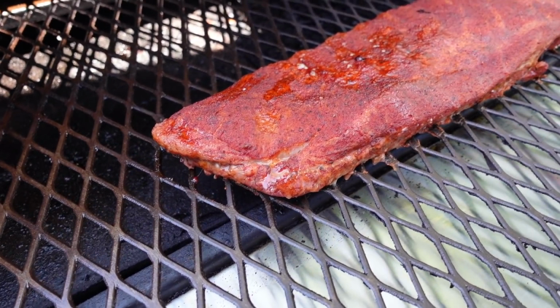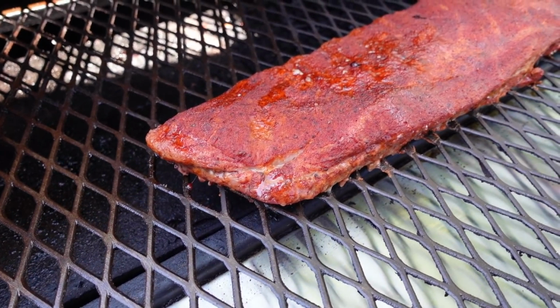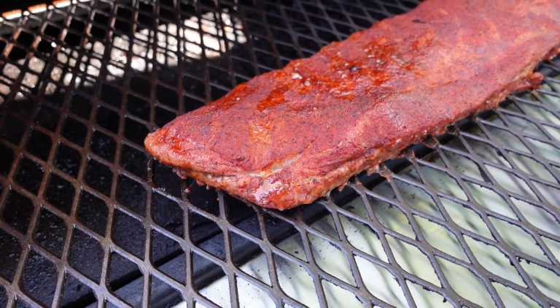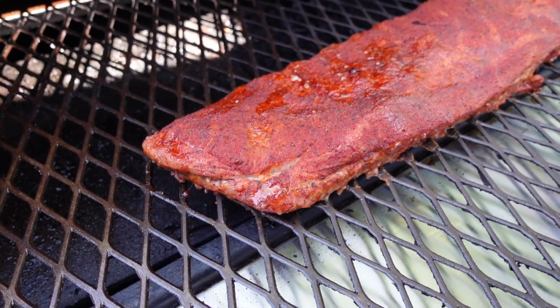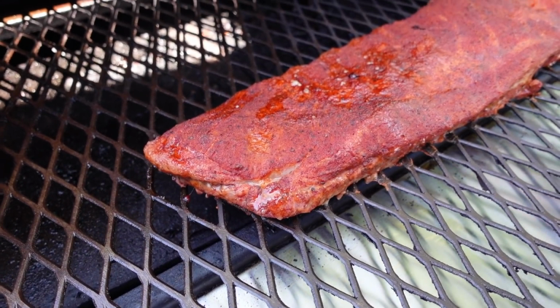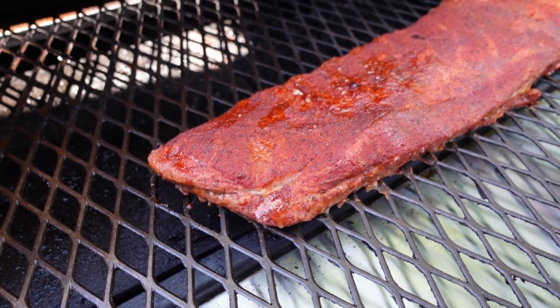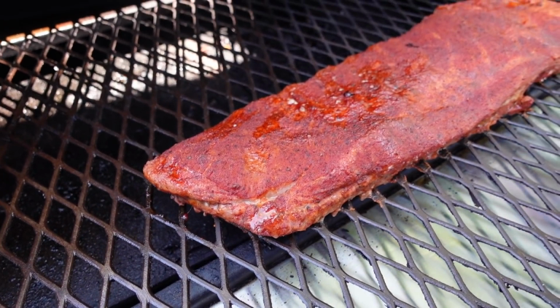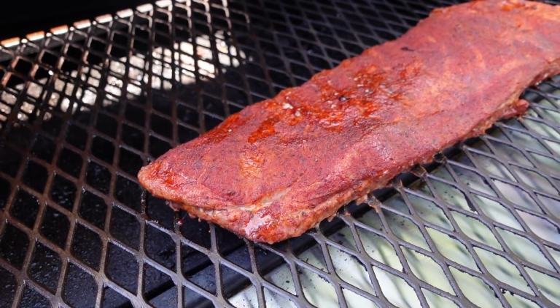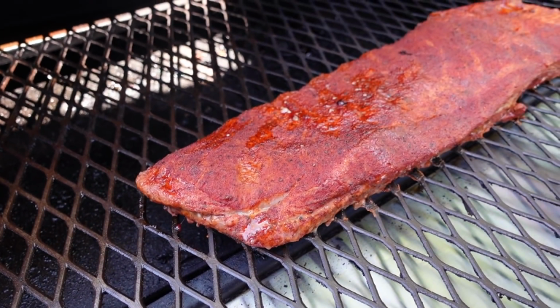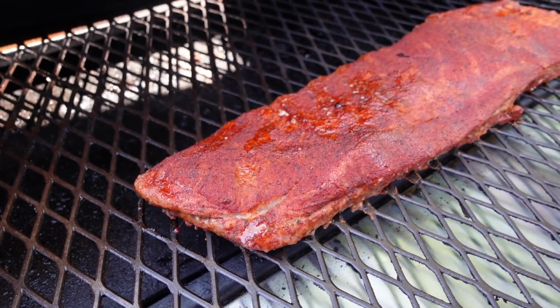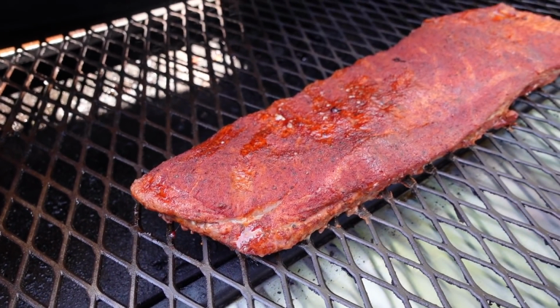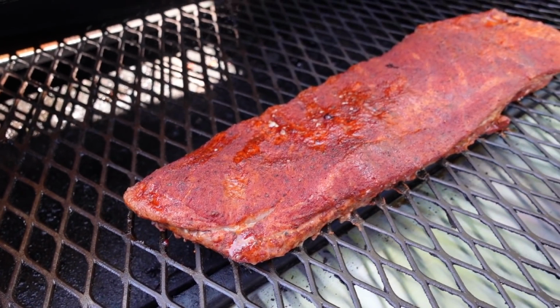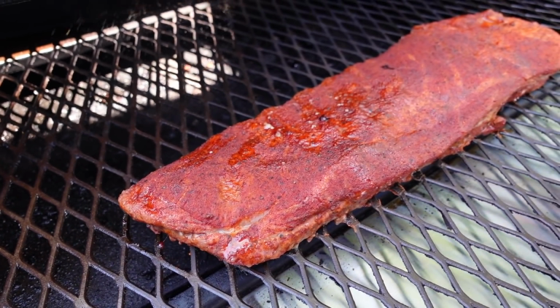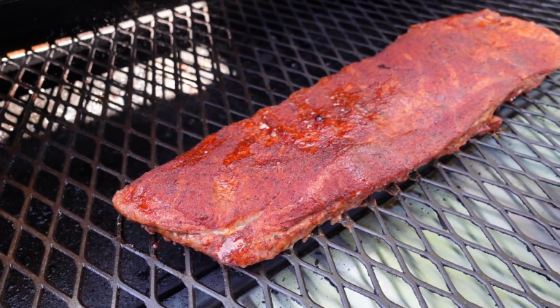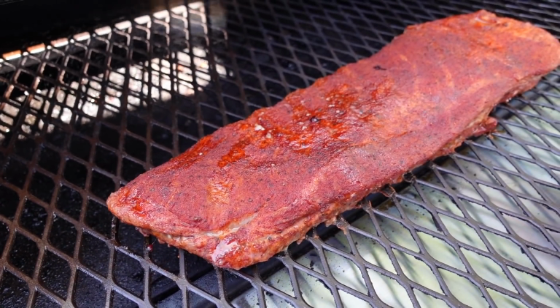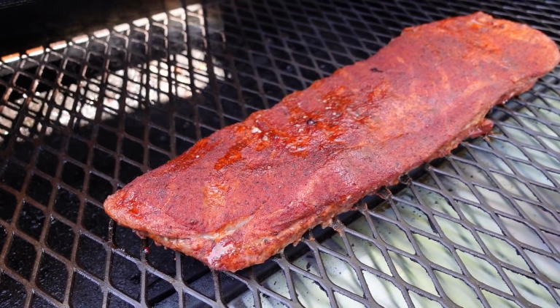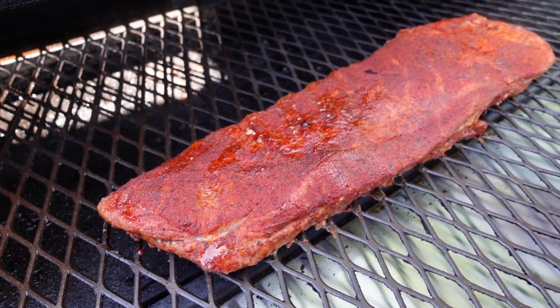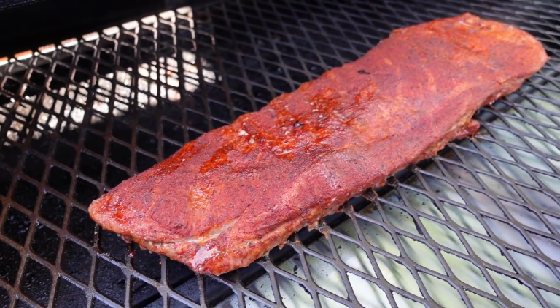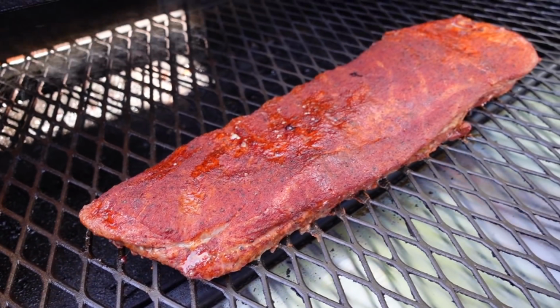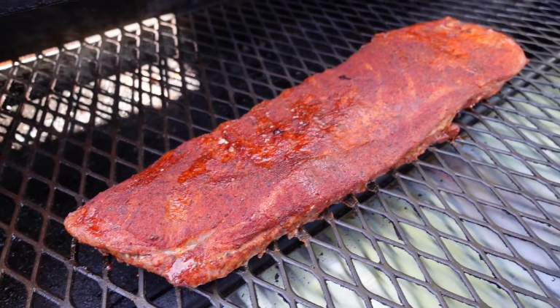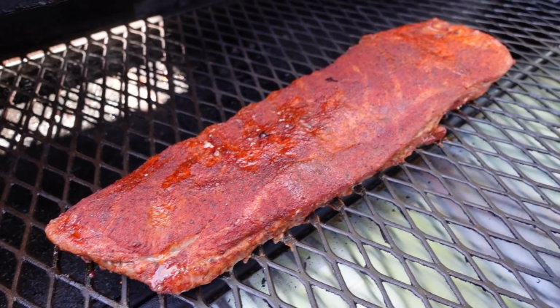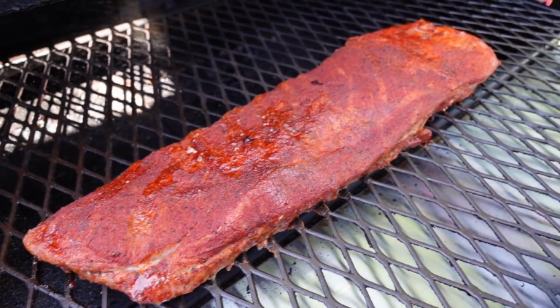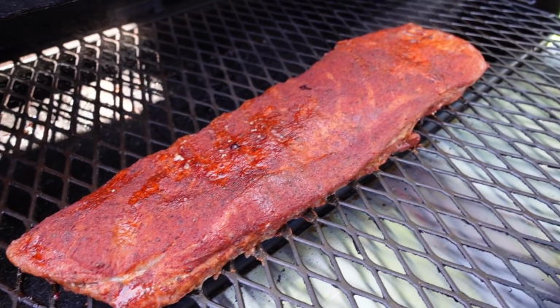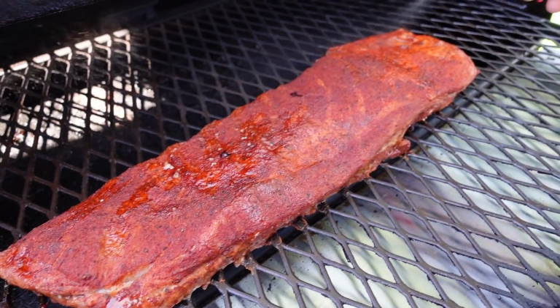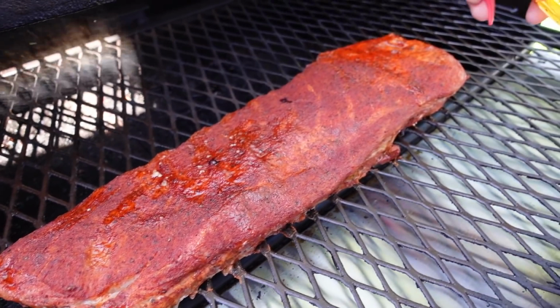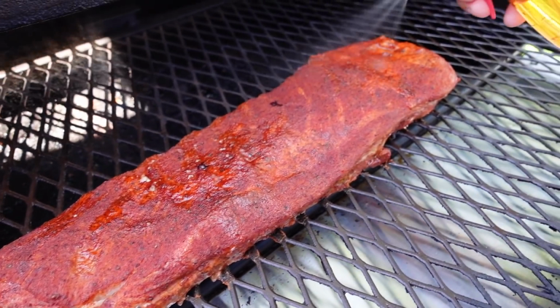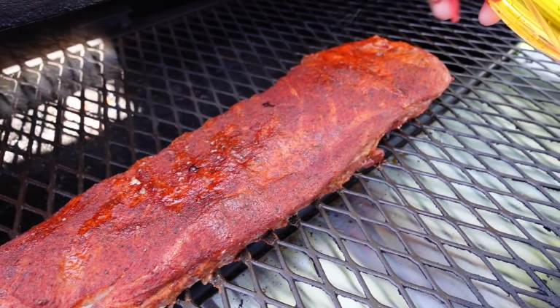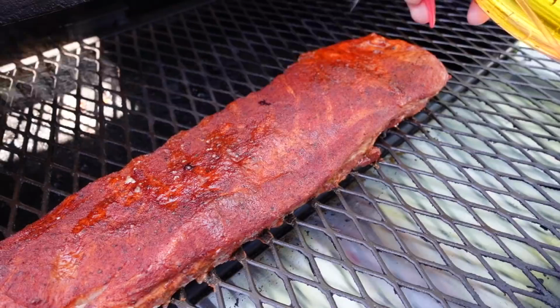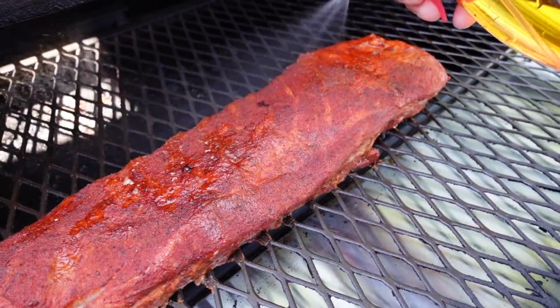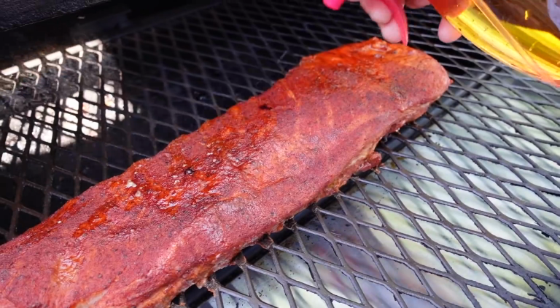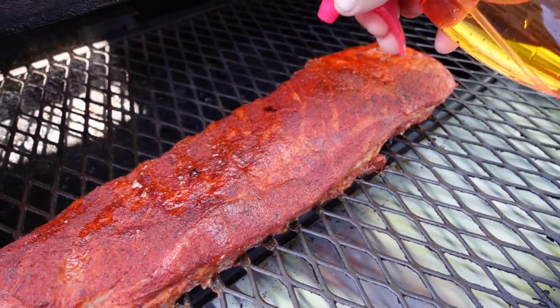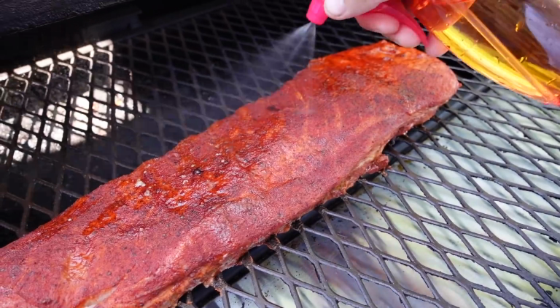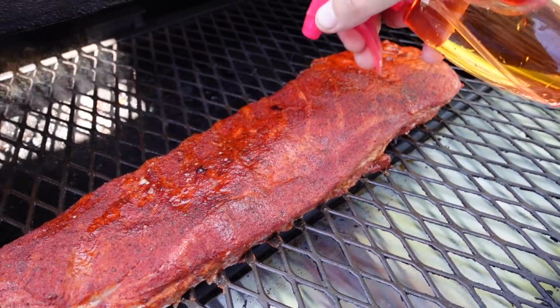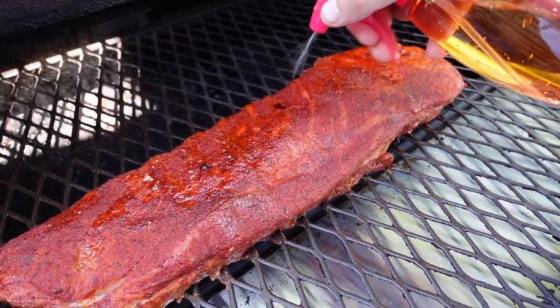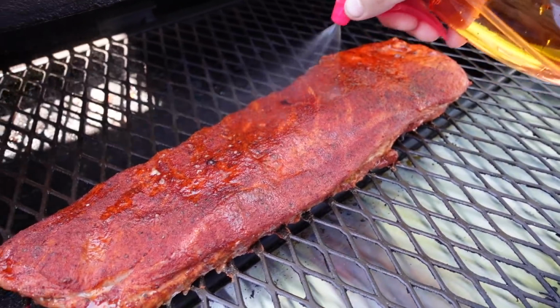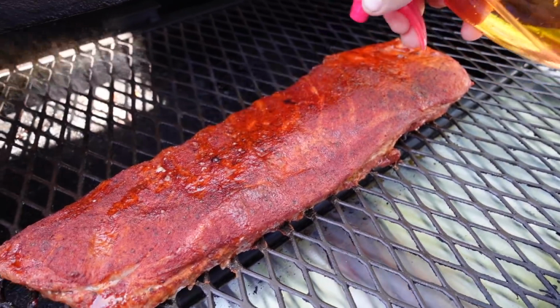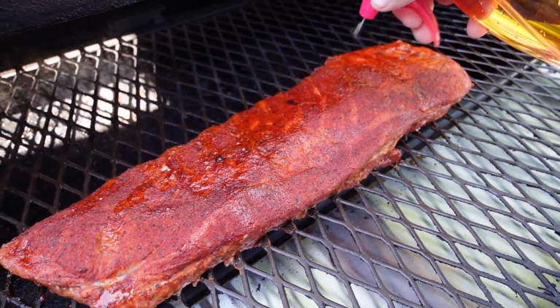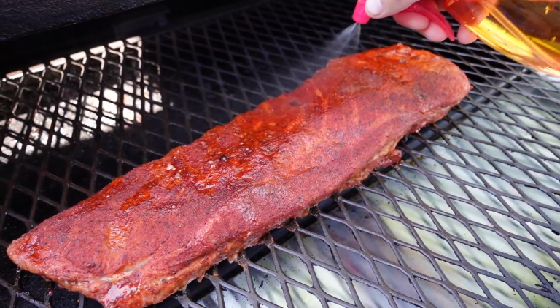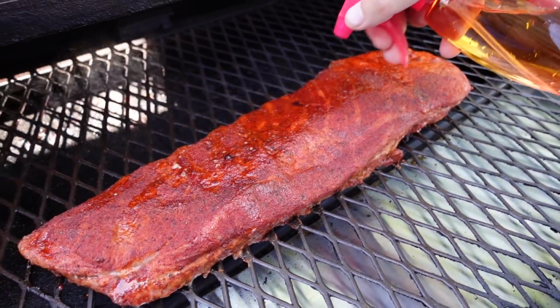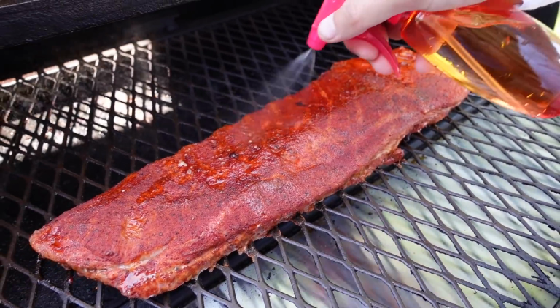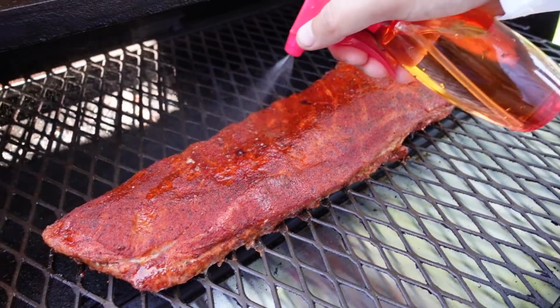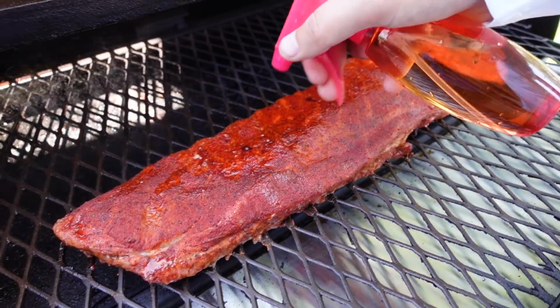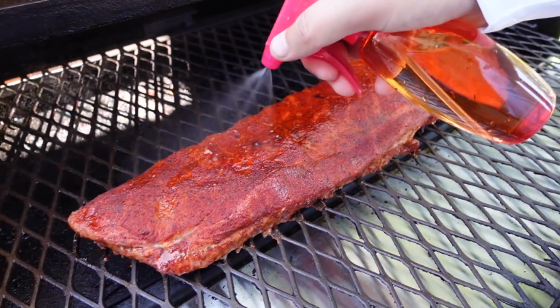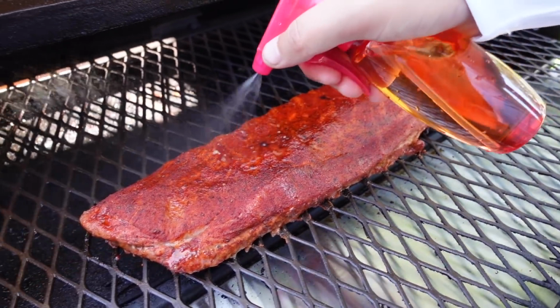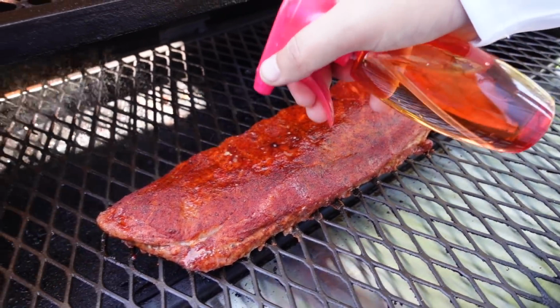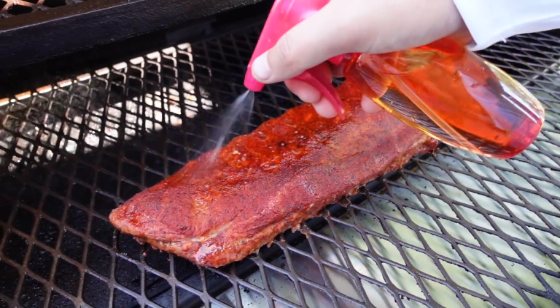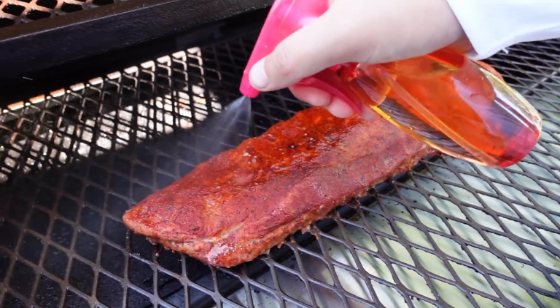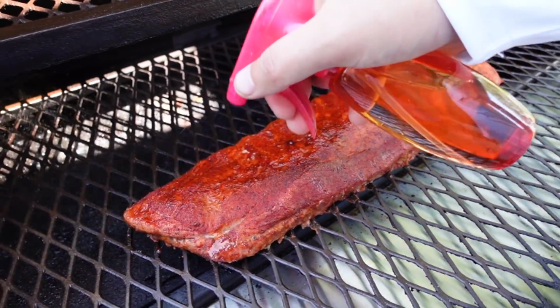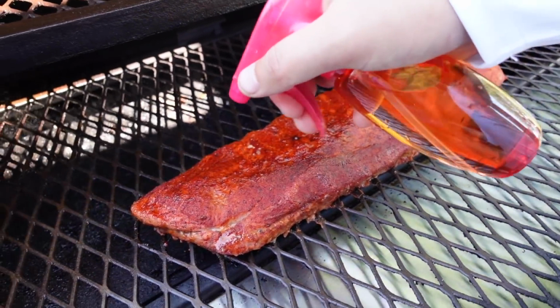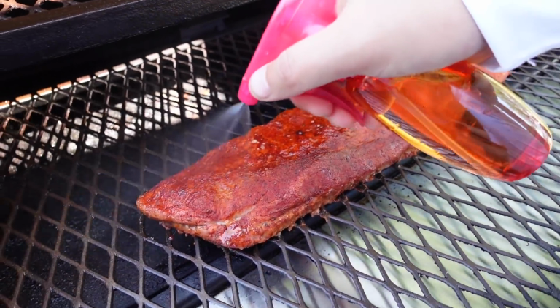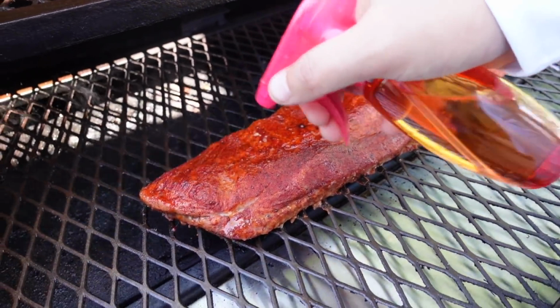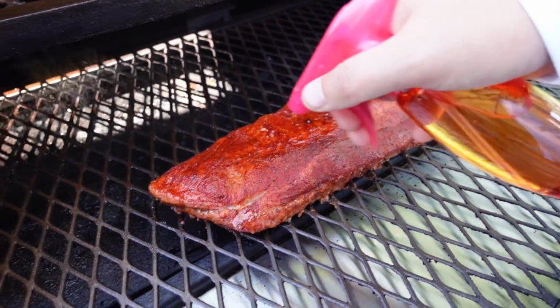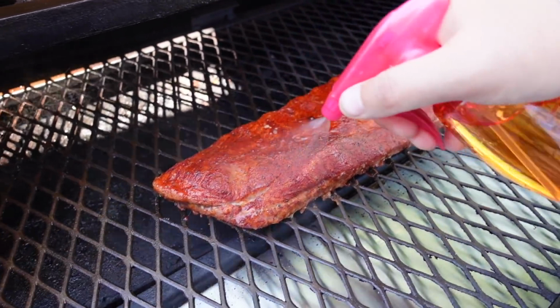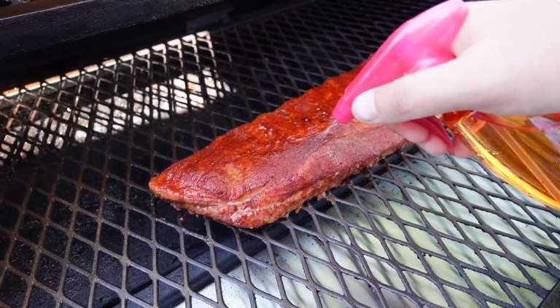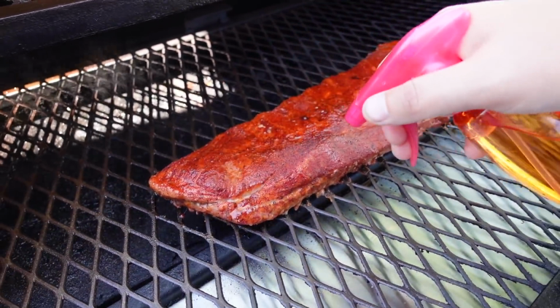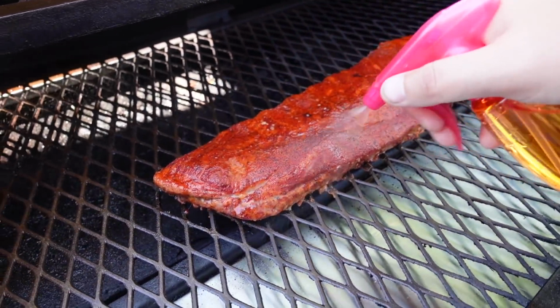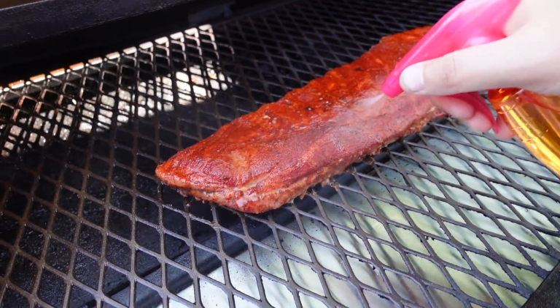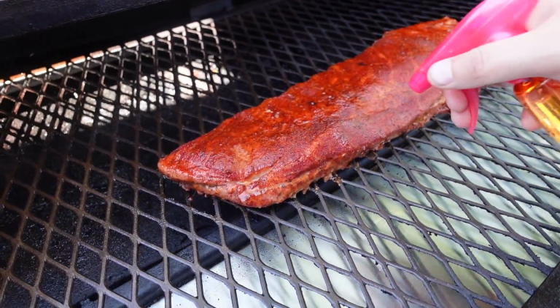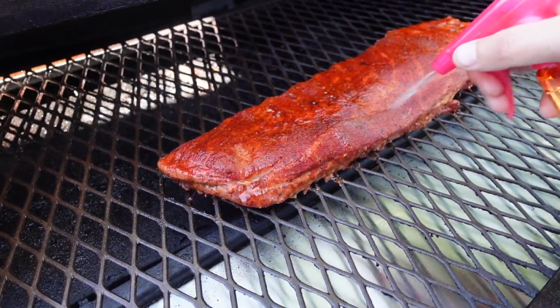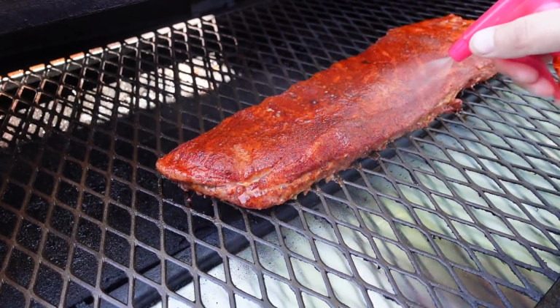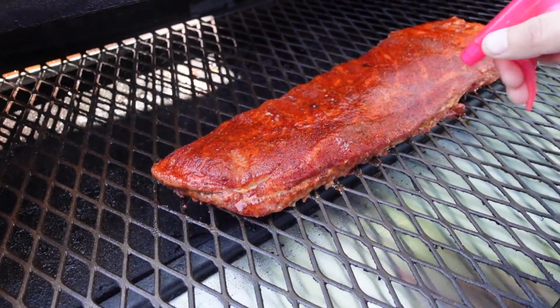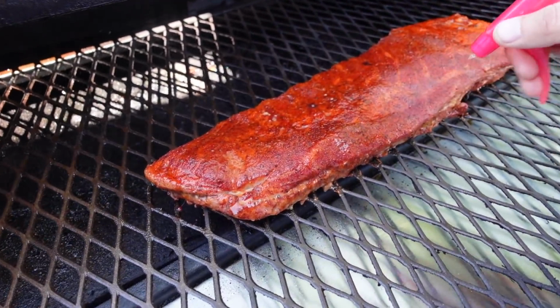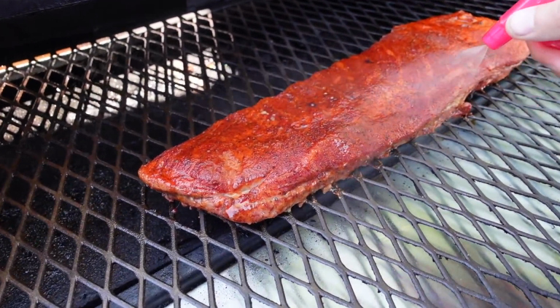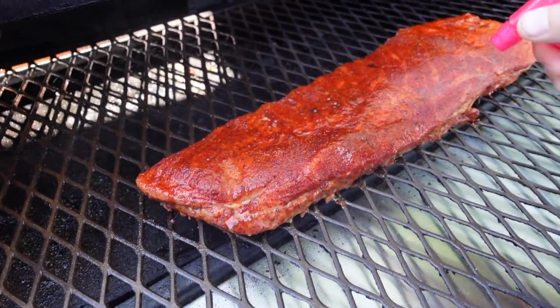It's been an hour and it's time to spritz the meat just a little bit. We're using some apple juice to keep it moist.